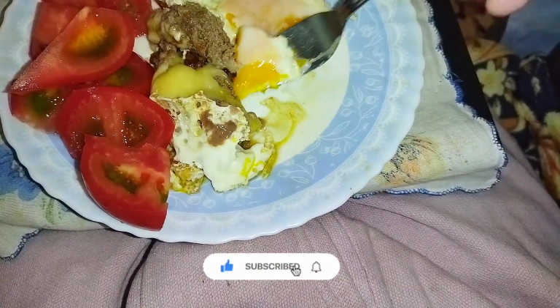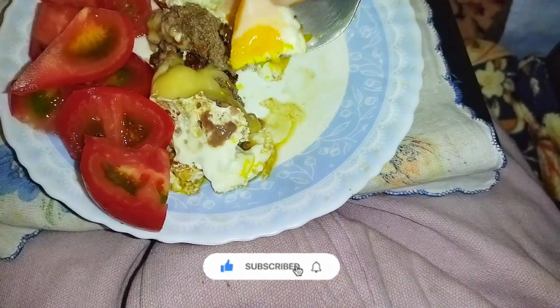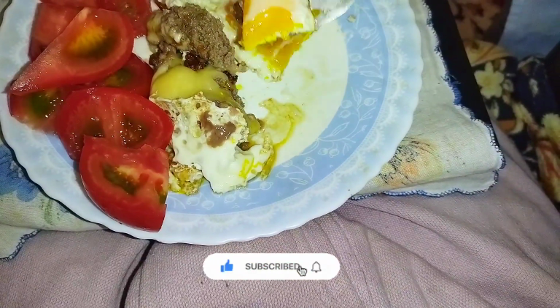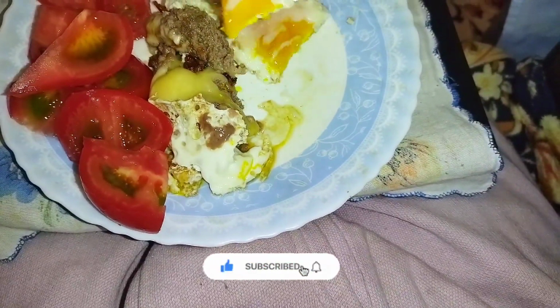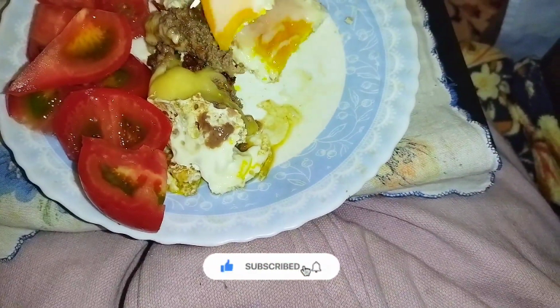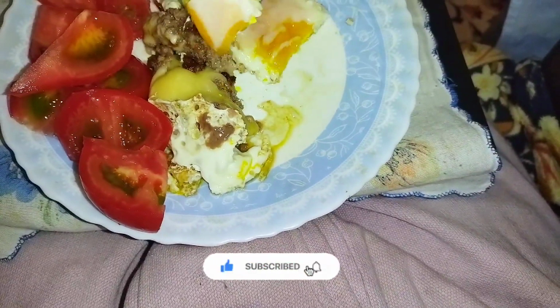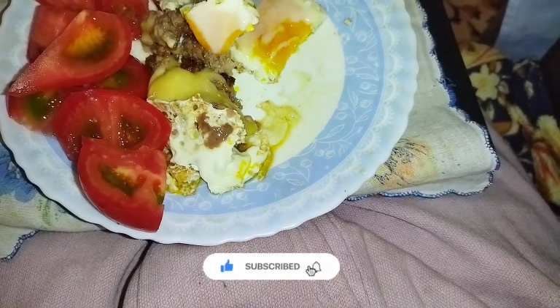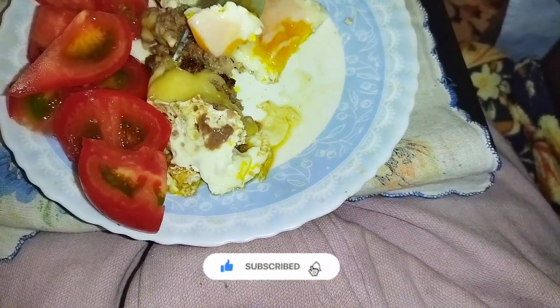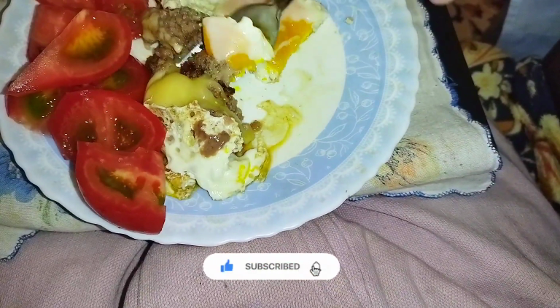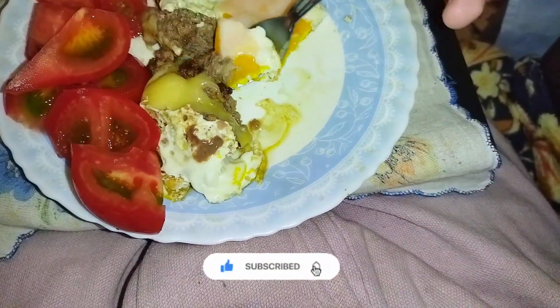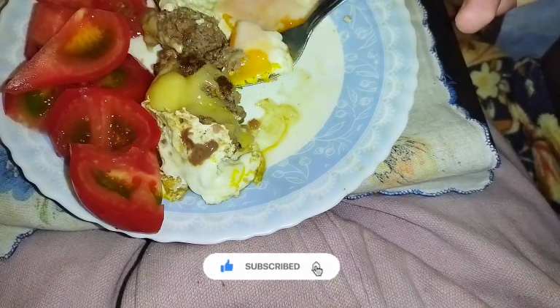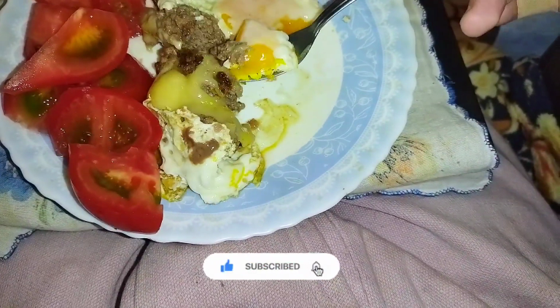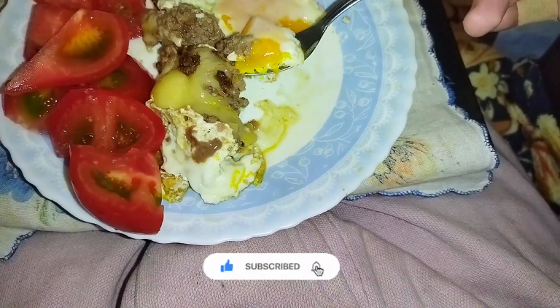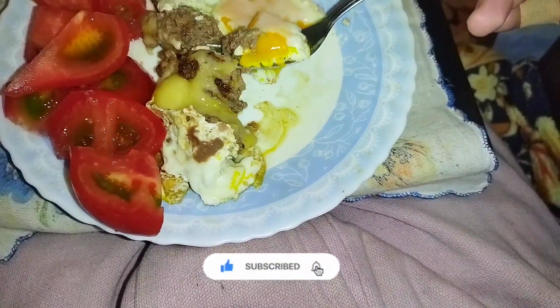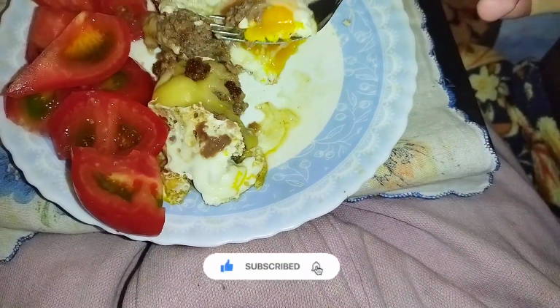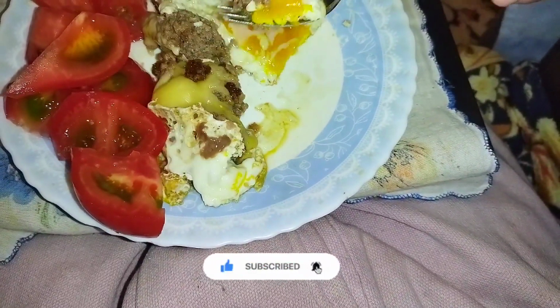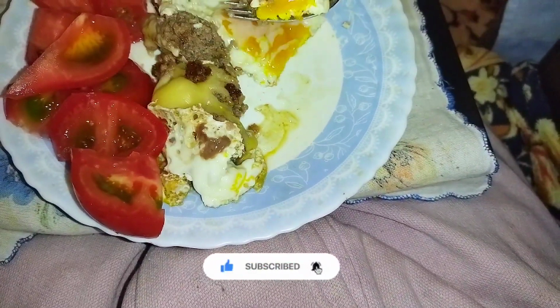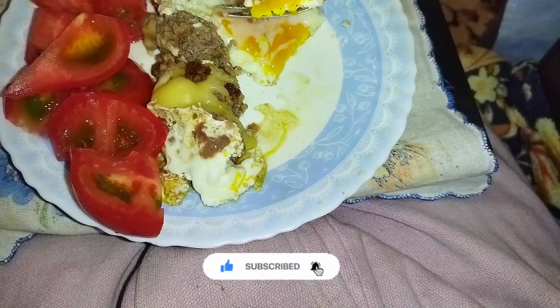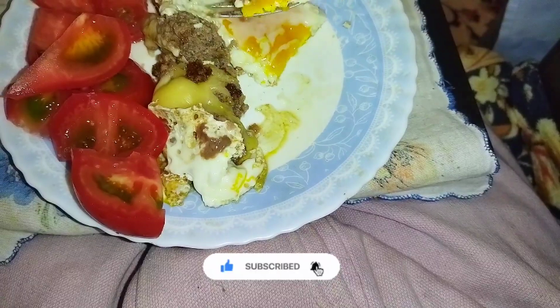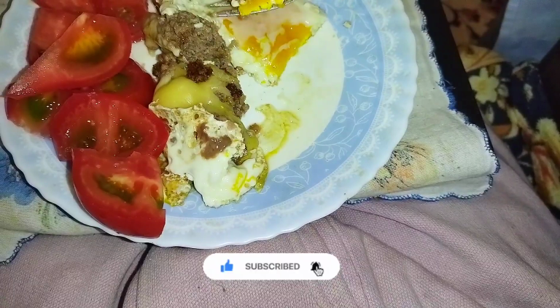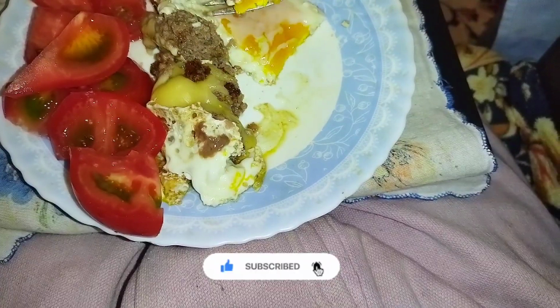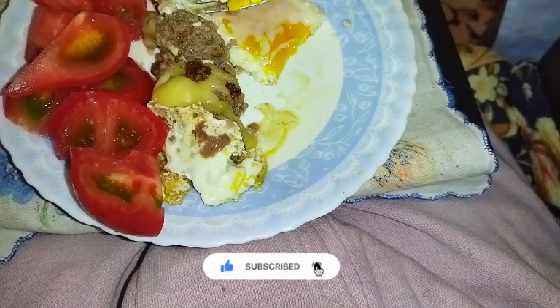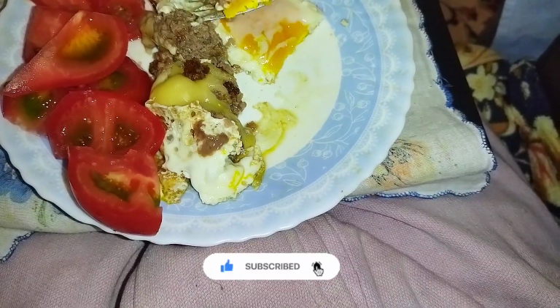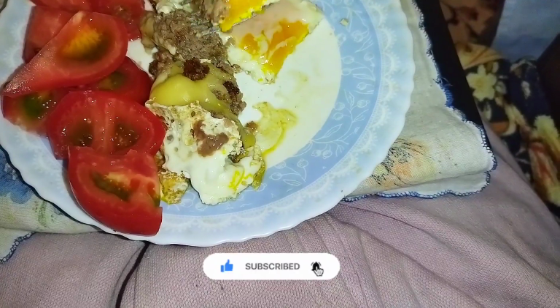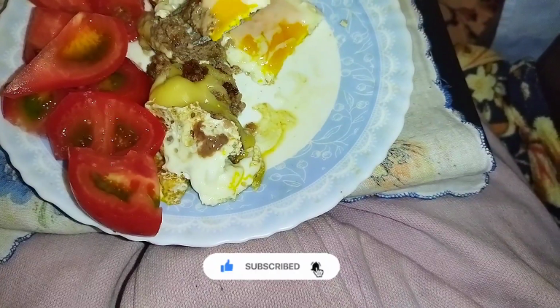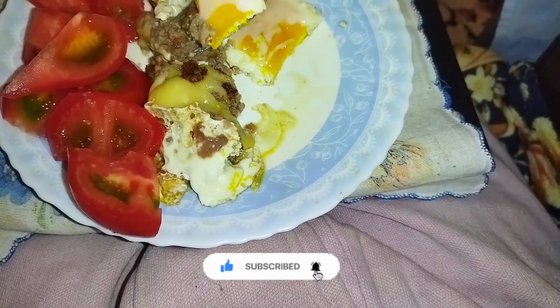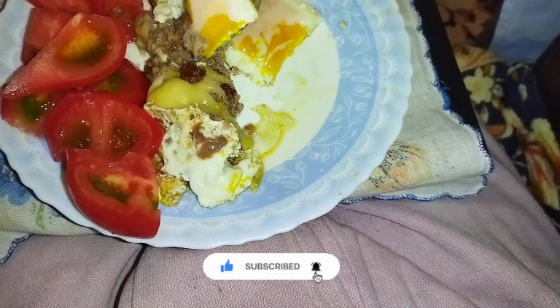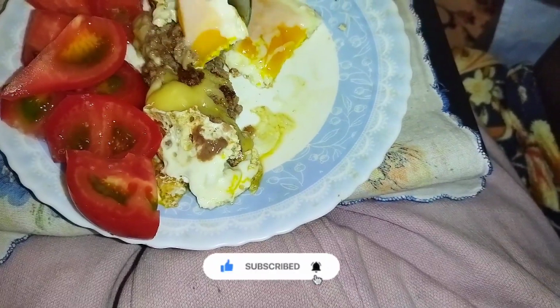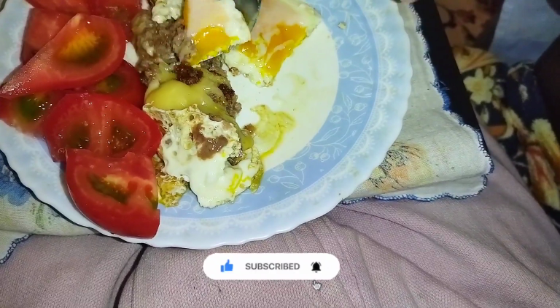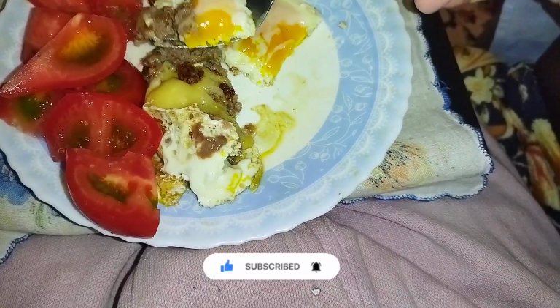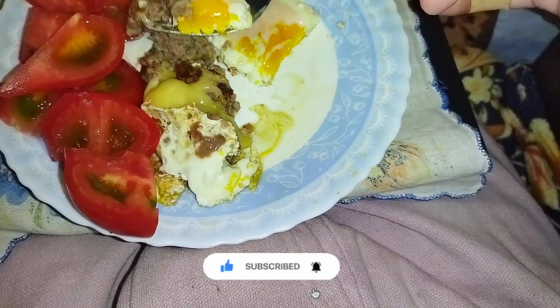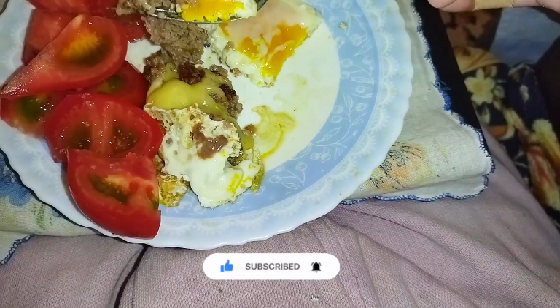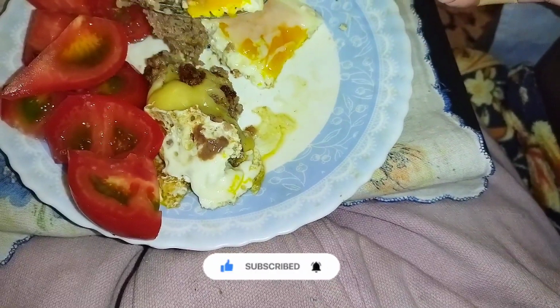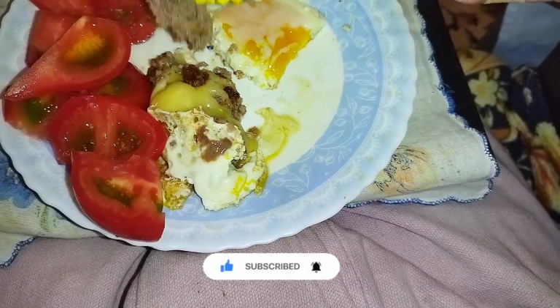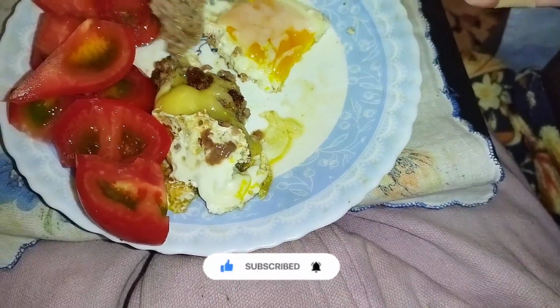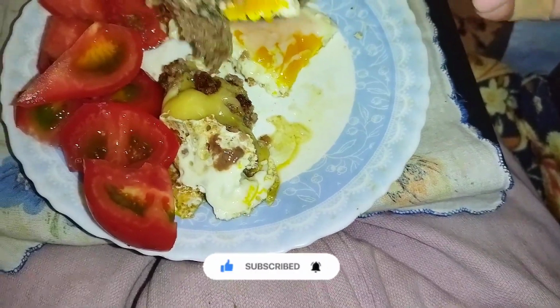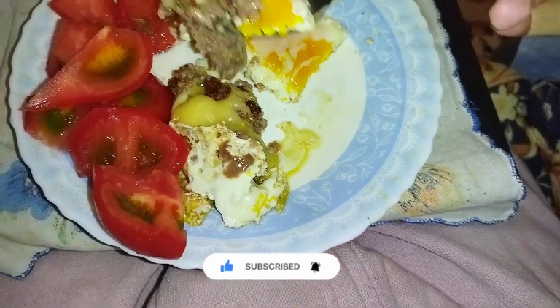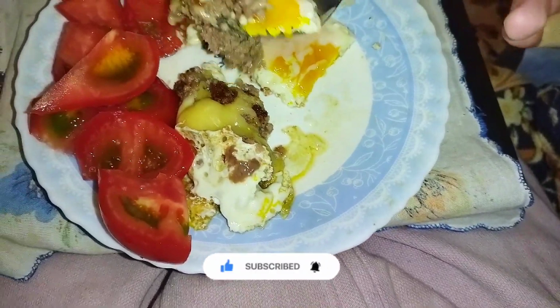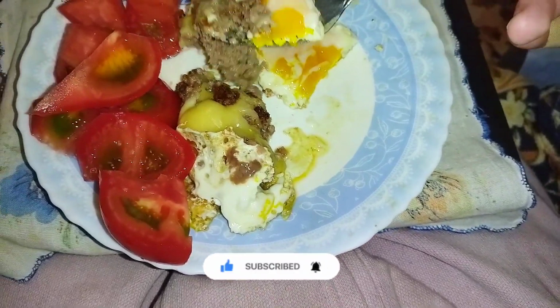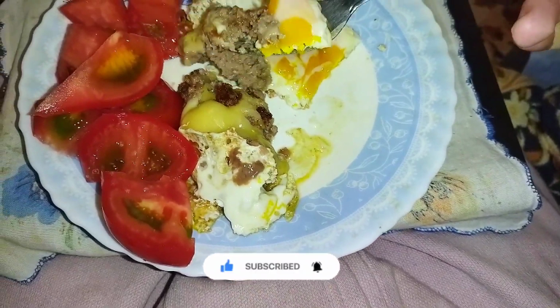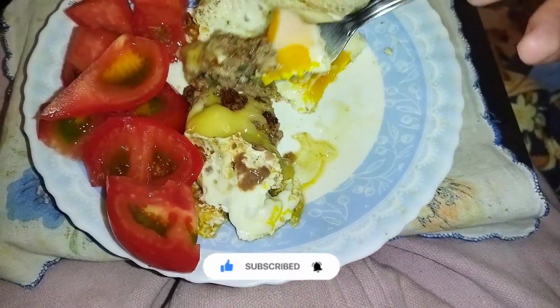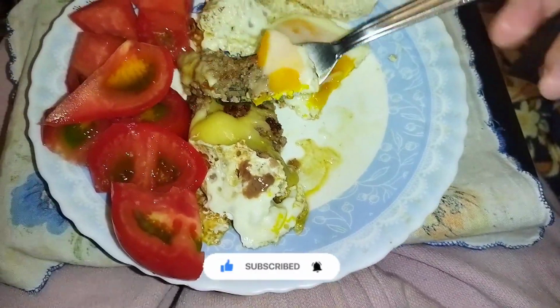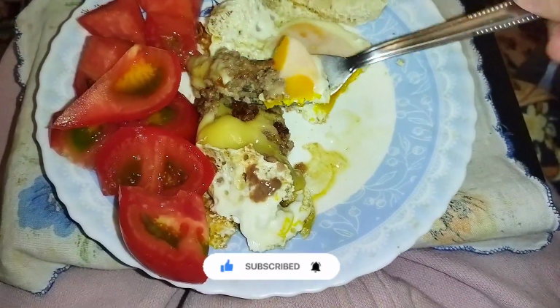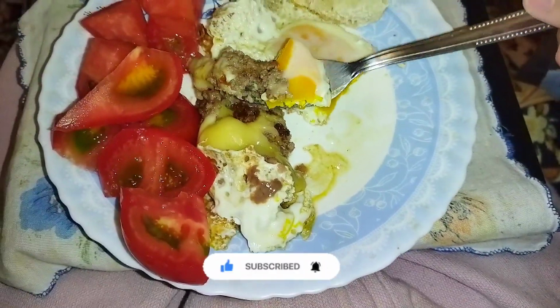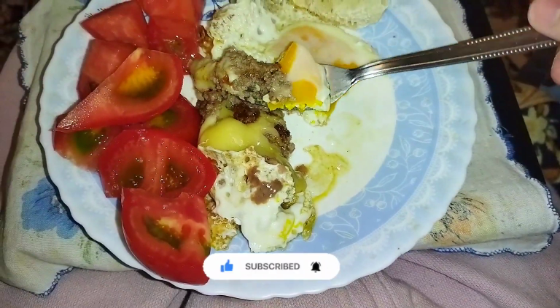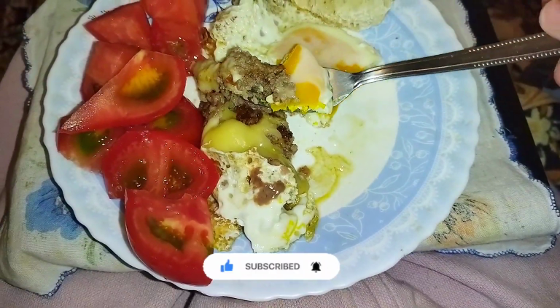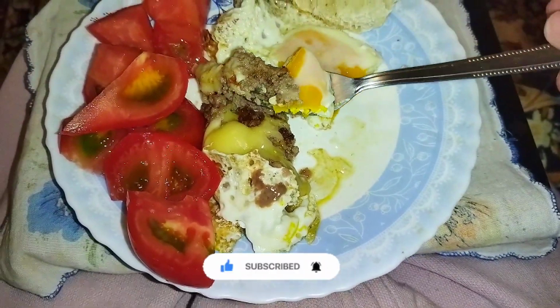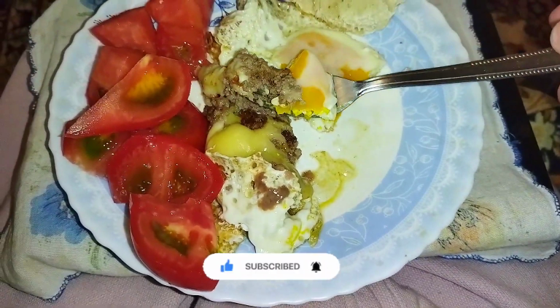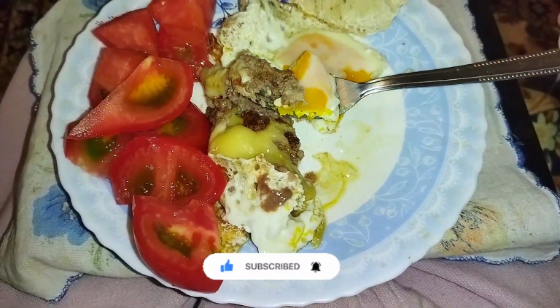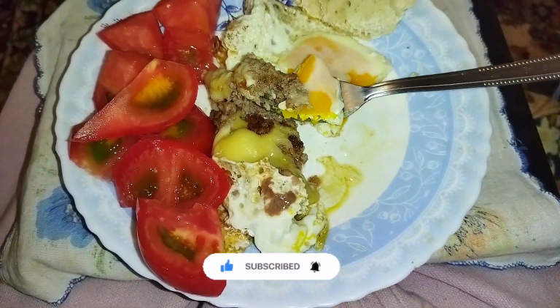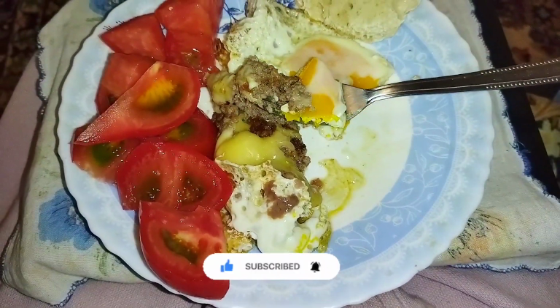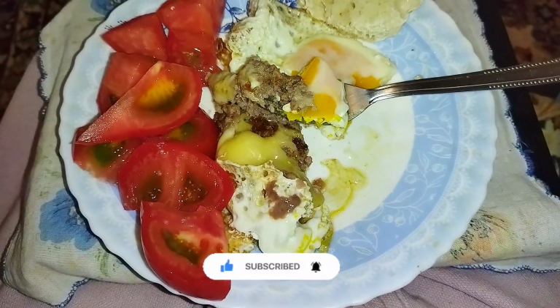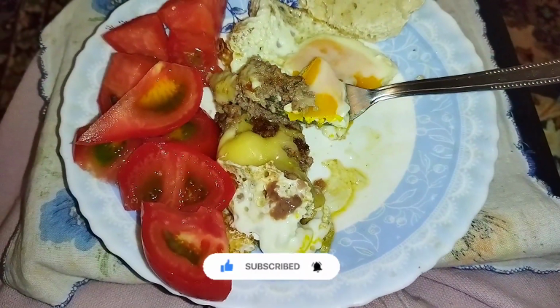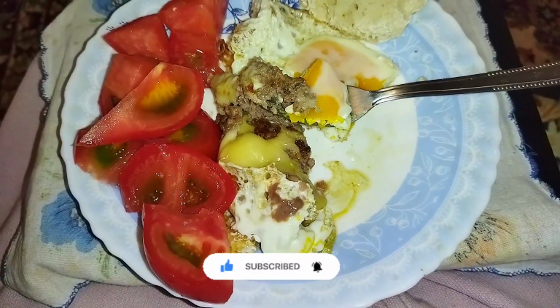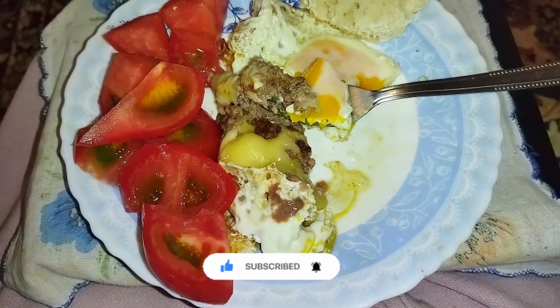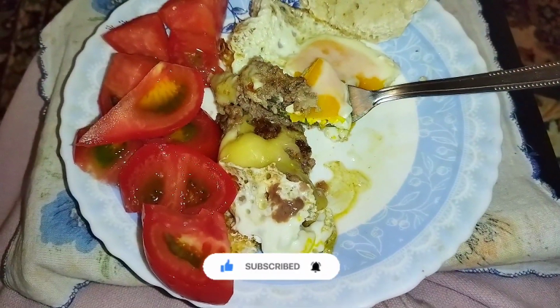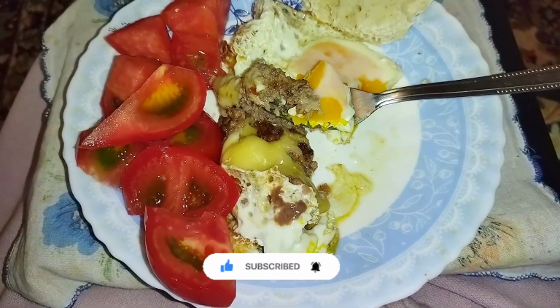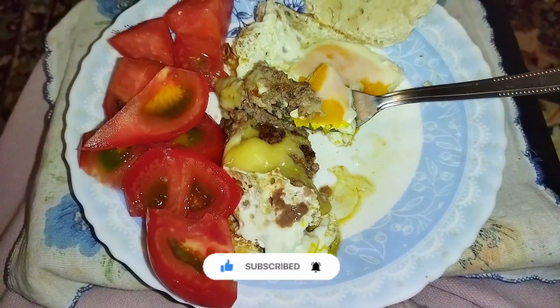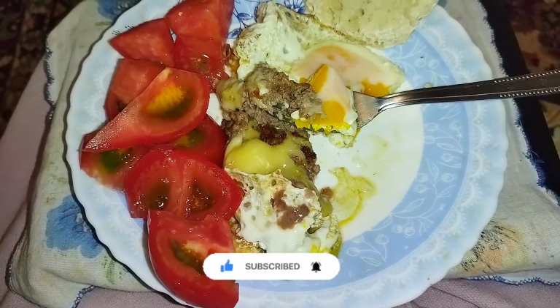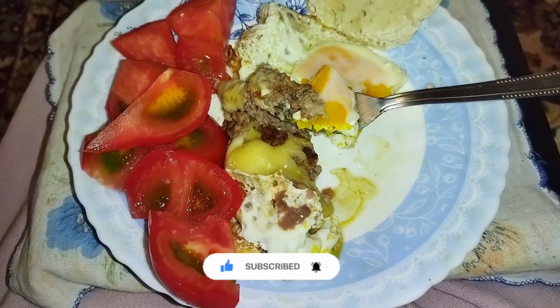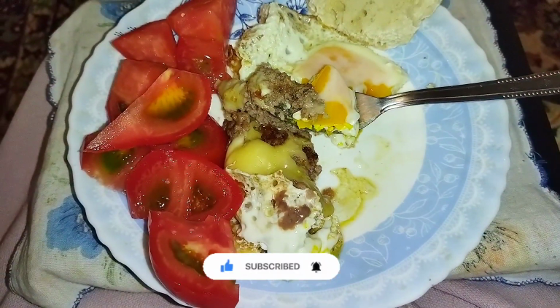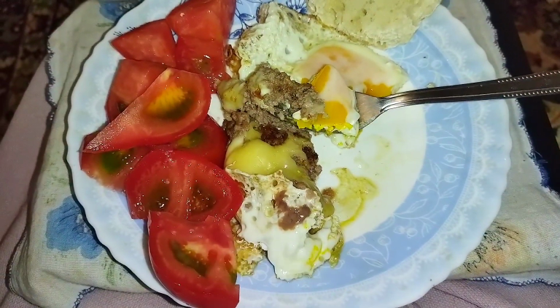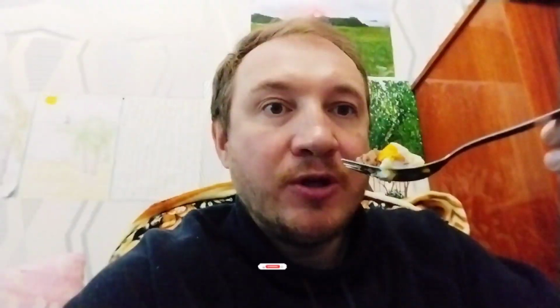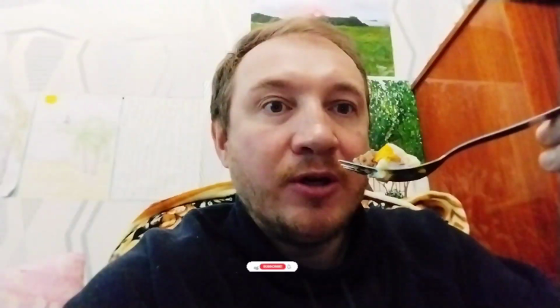The egg tastes really good actually, and it's nice and spicy. The cheeseburger — cheers!